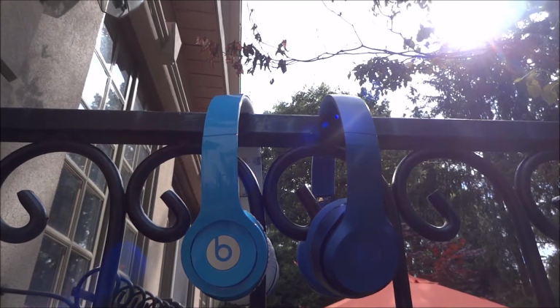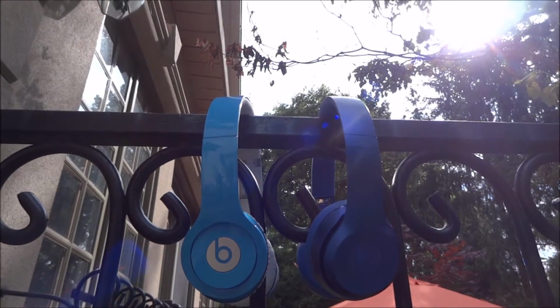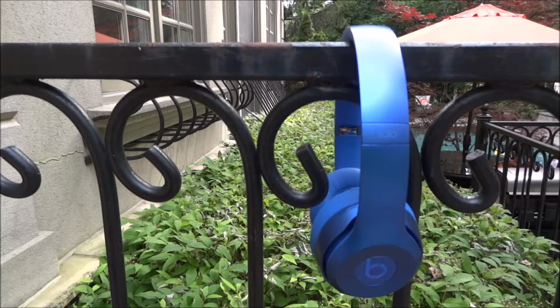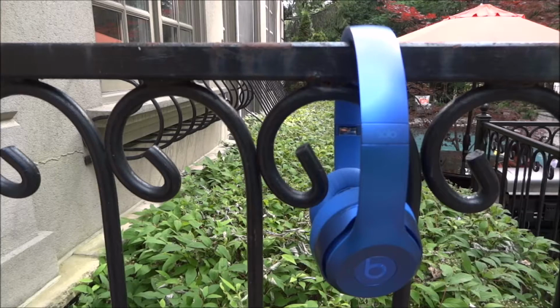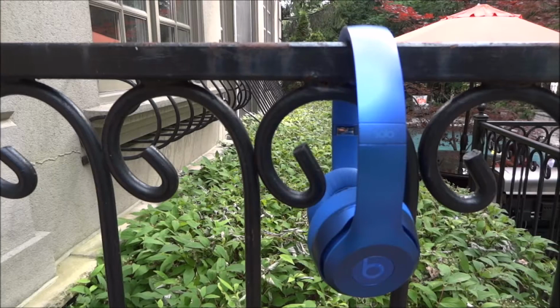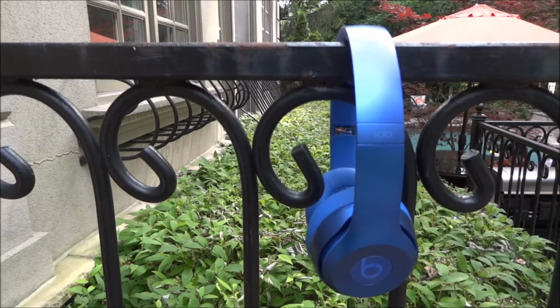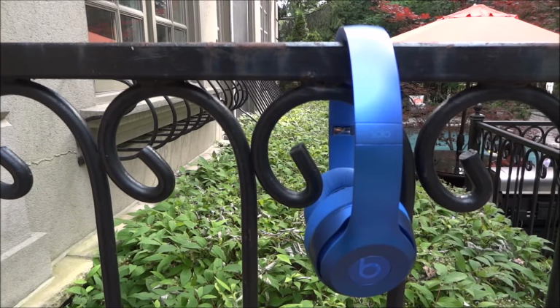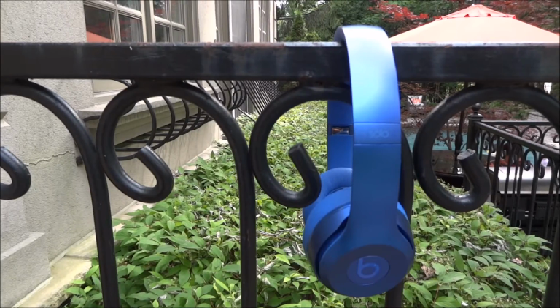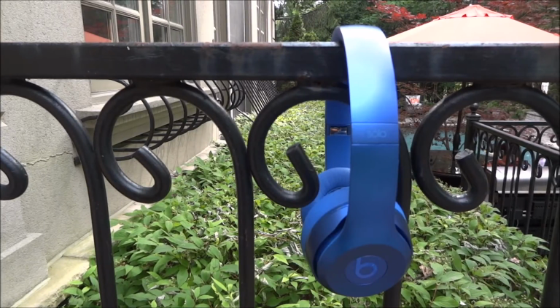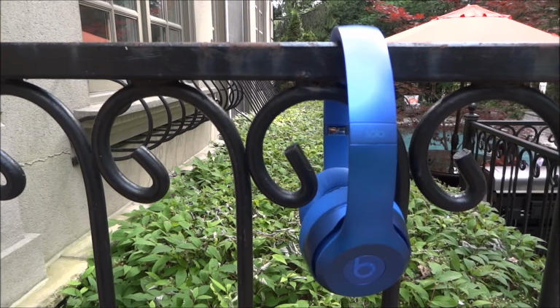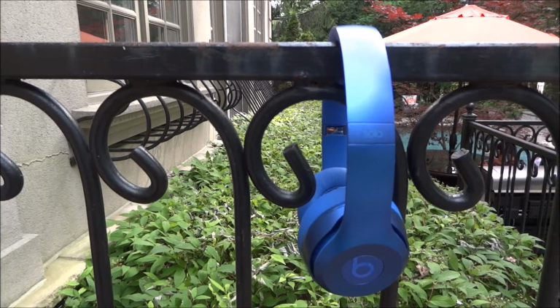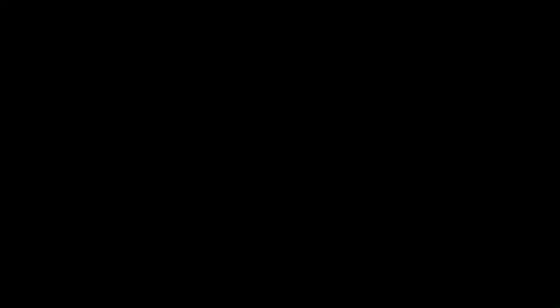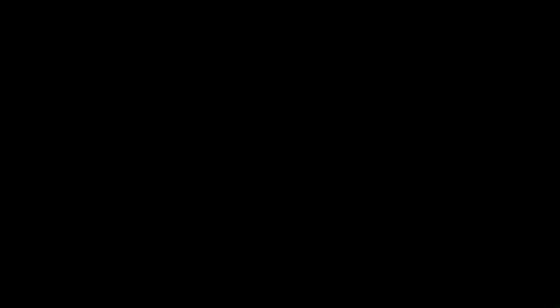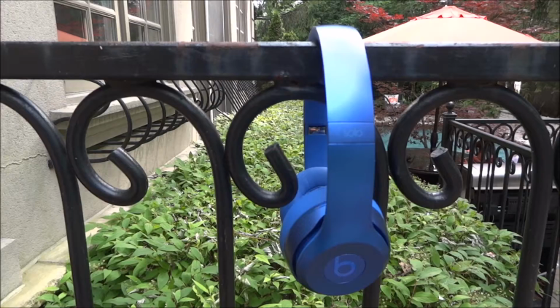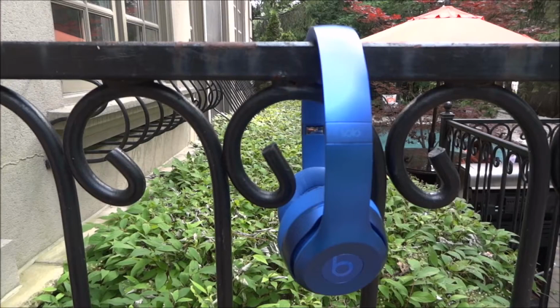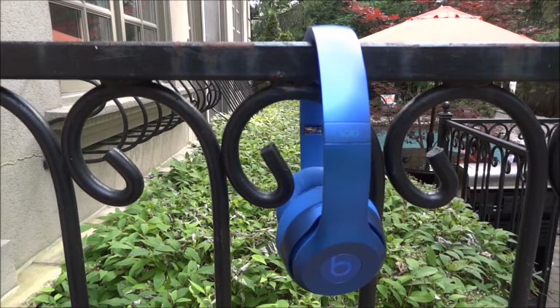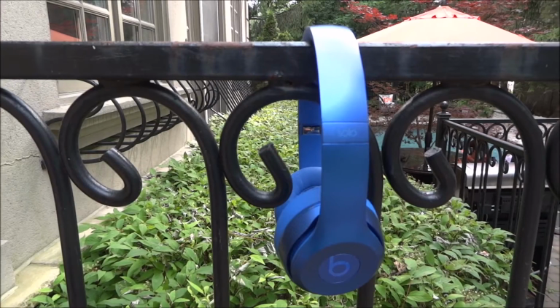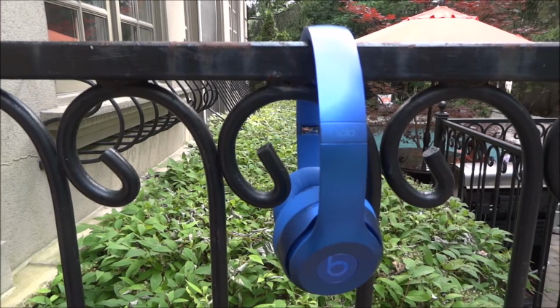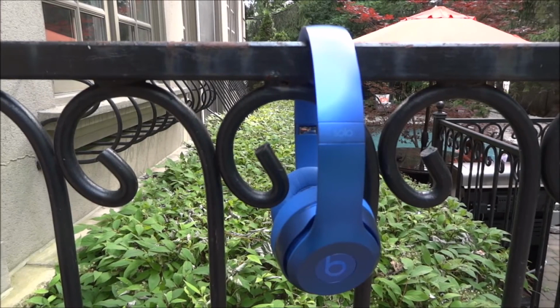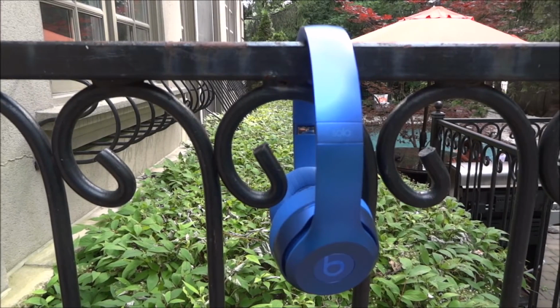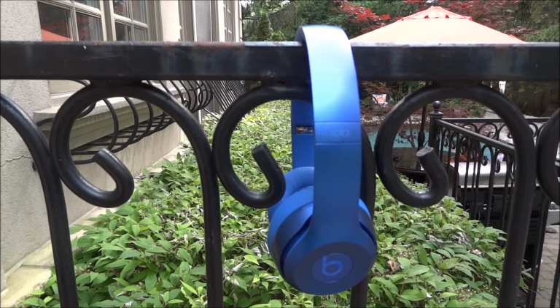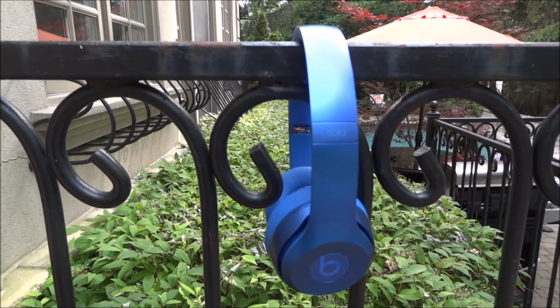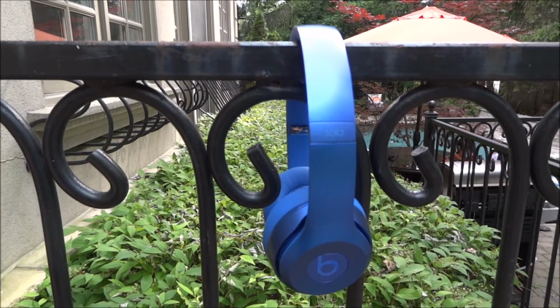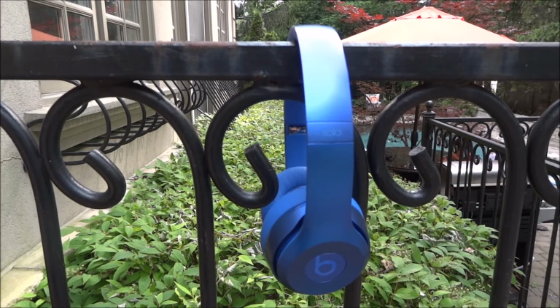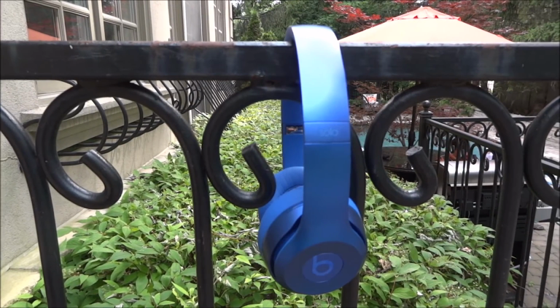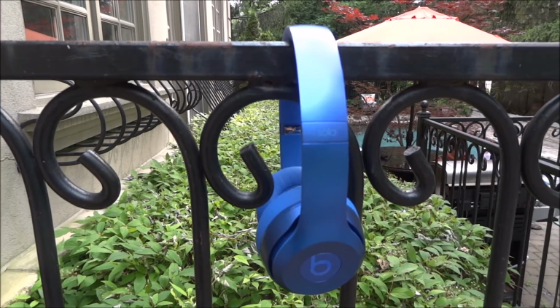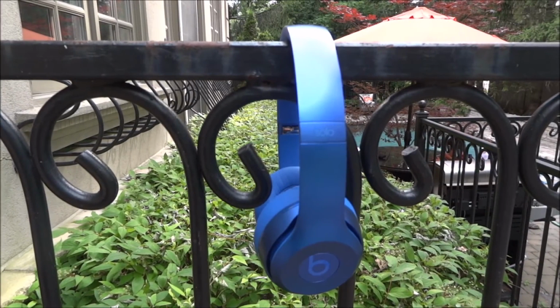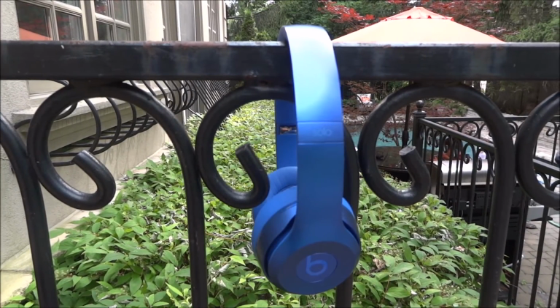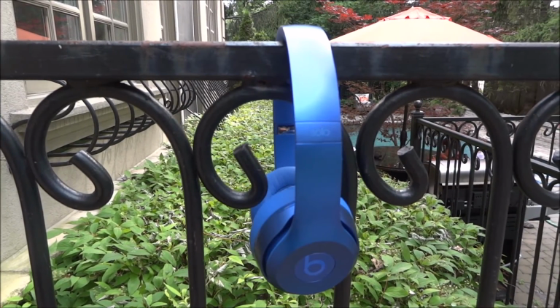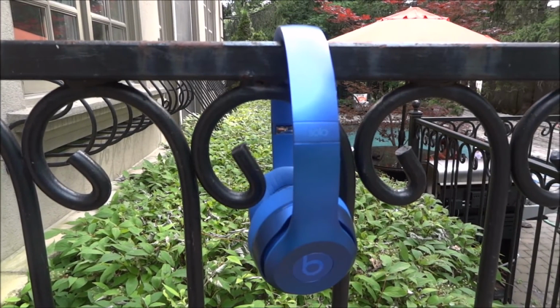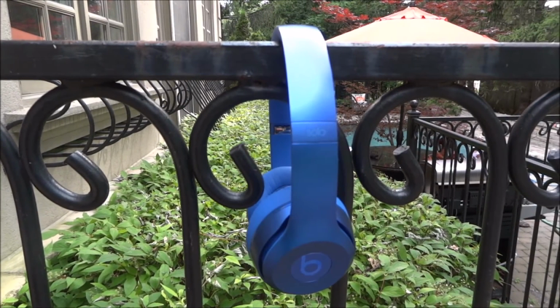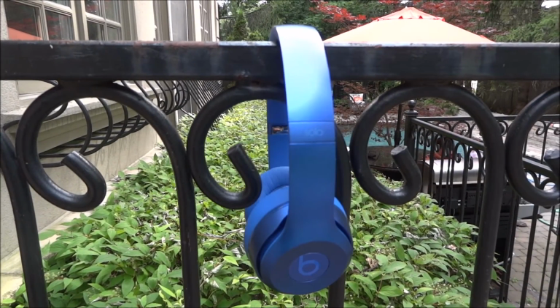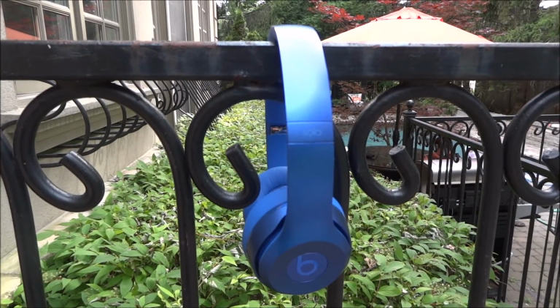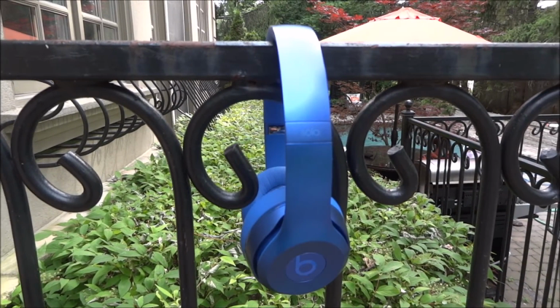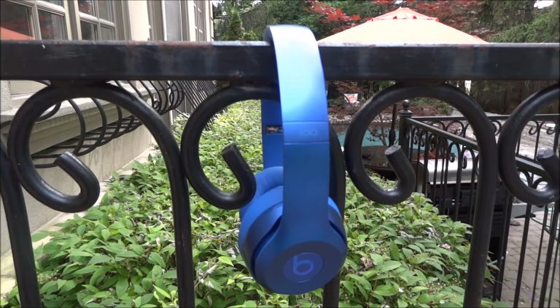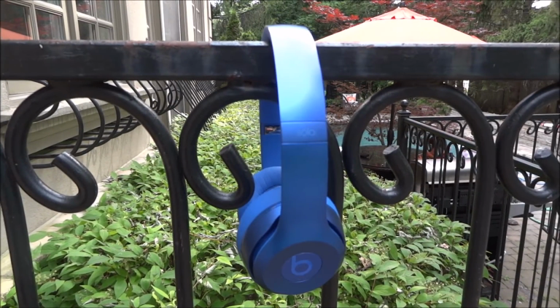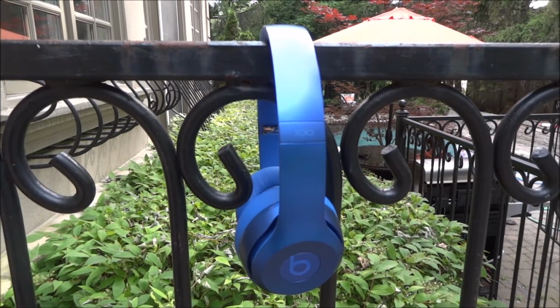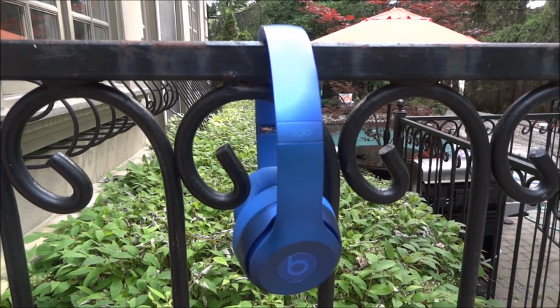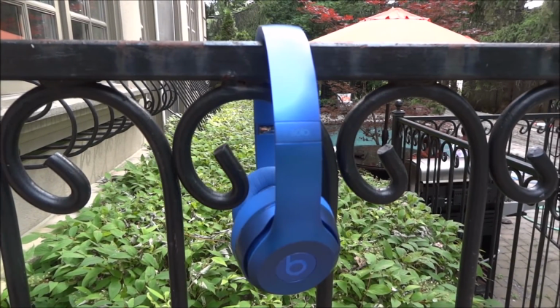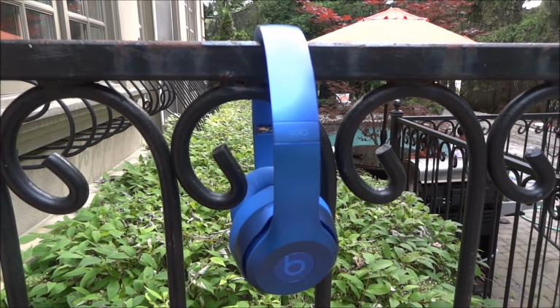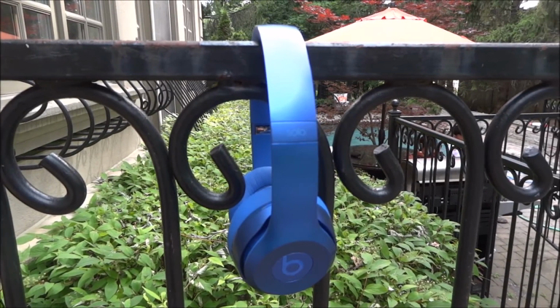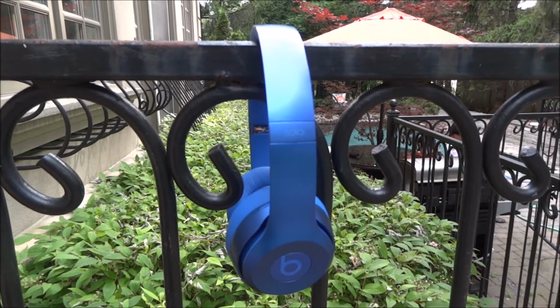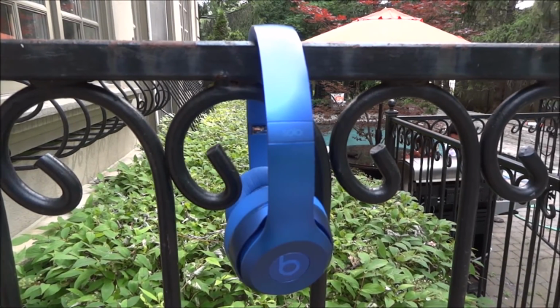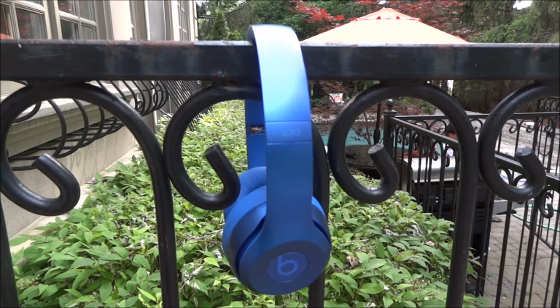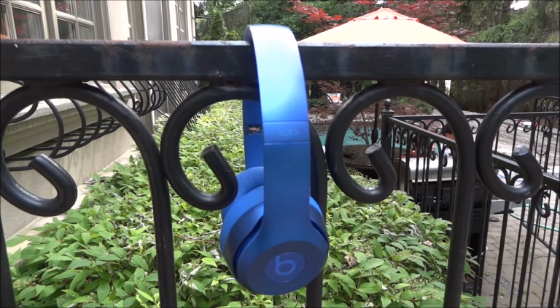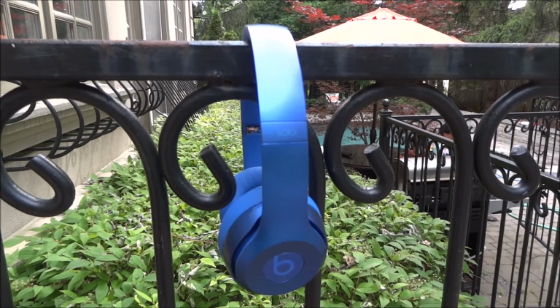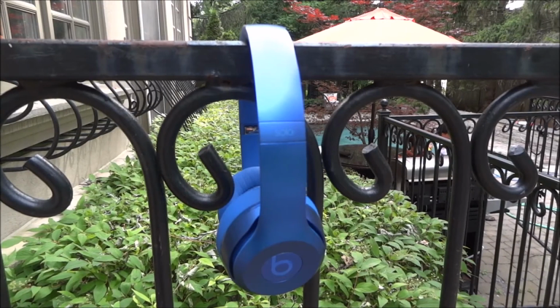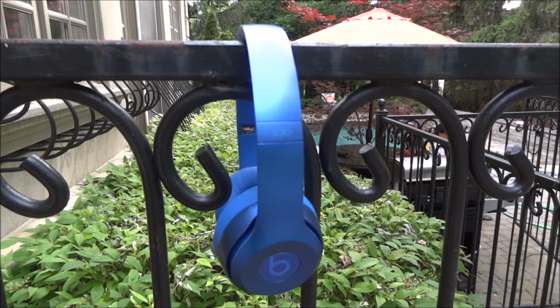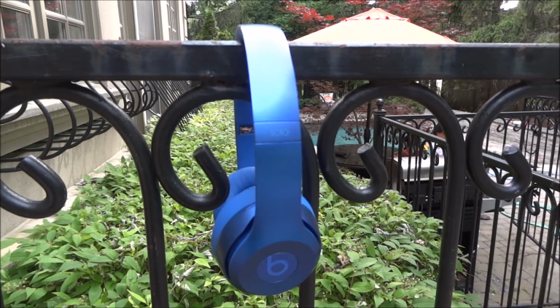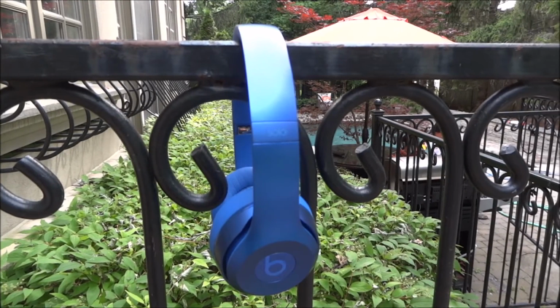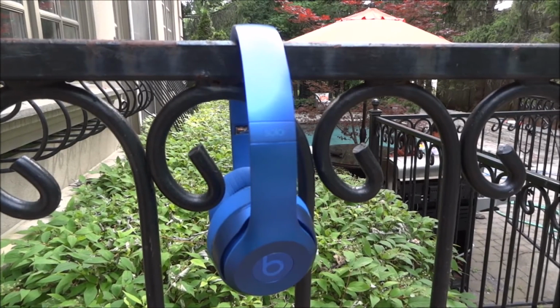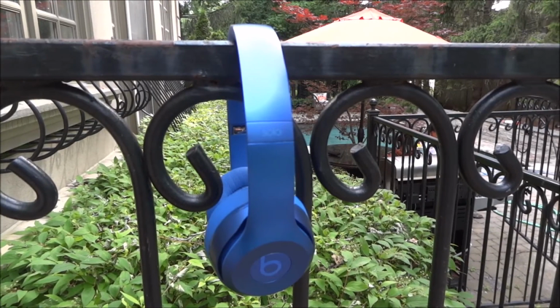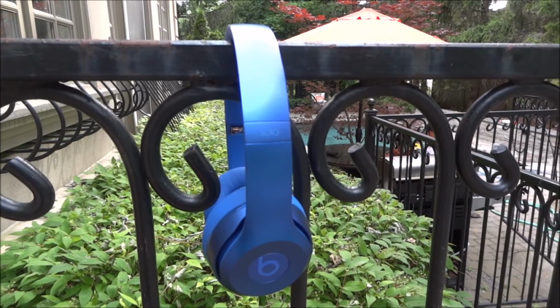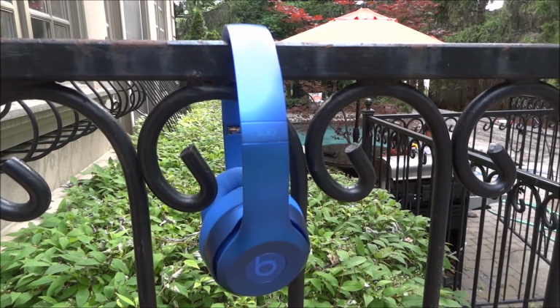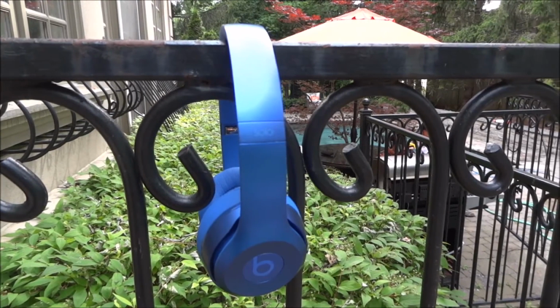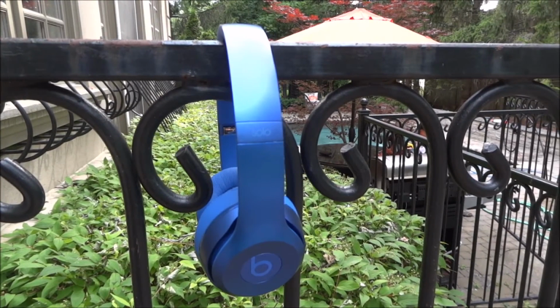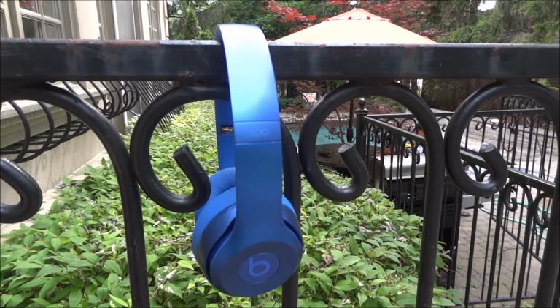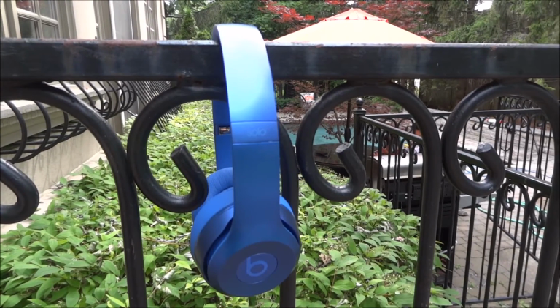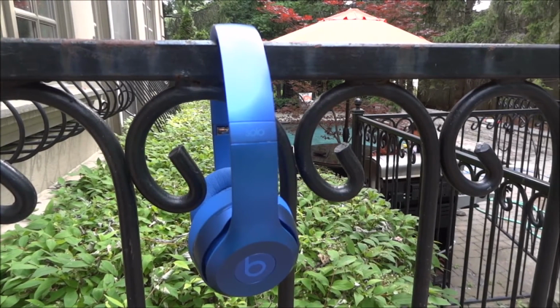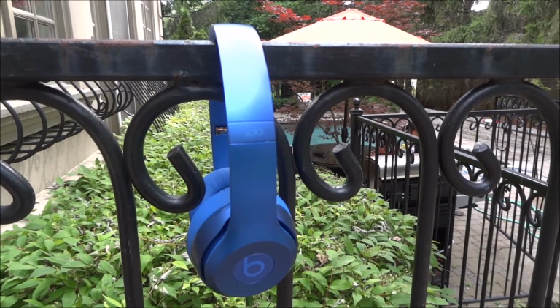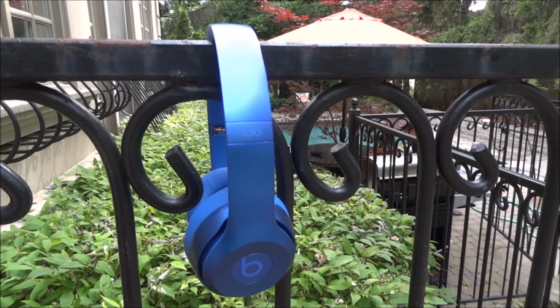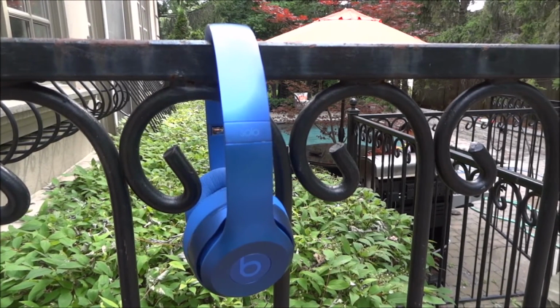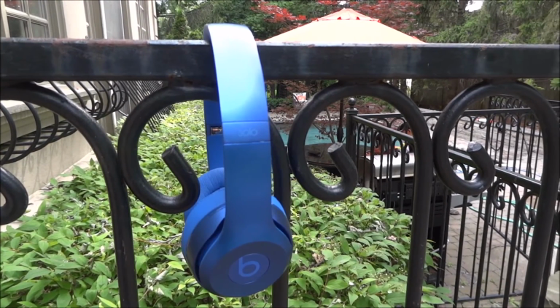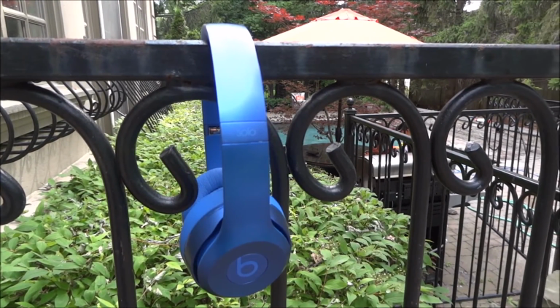Hey, what's going on guys? This is Slumbergating and I'm going to be bringing you guys a brief overview of the Beats Solo 2.0.